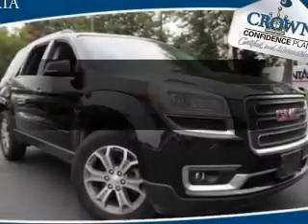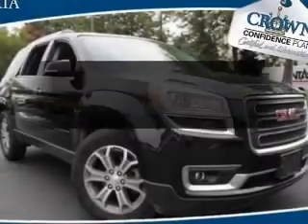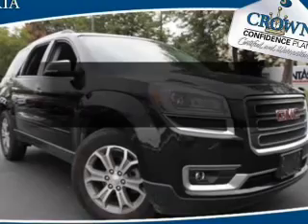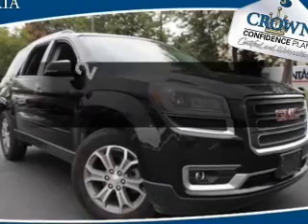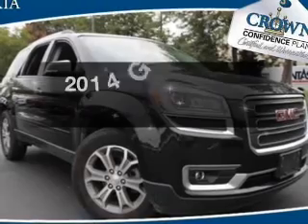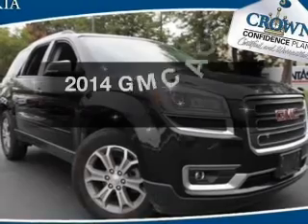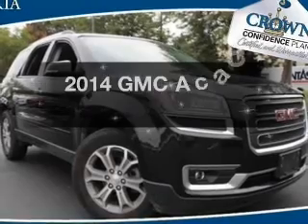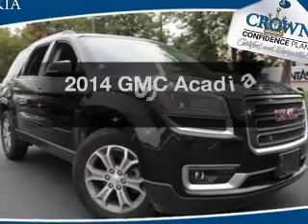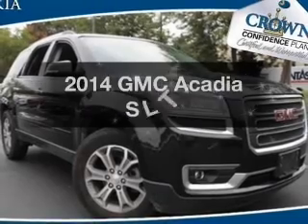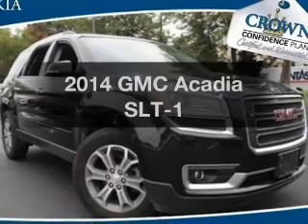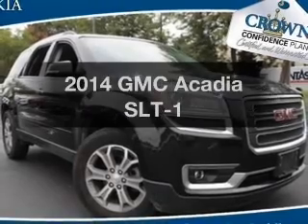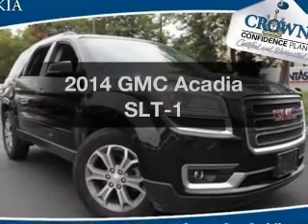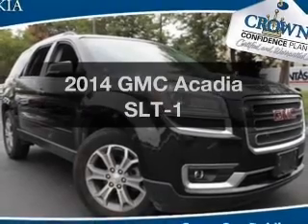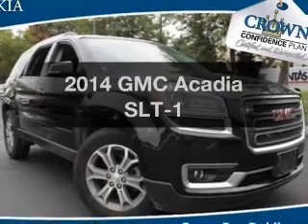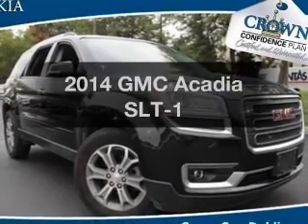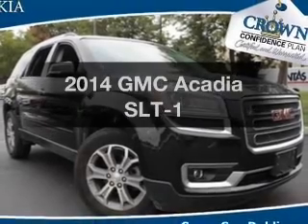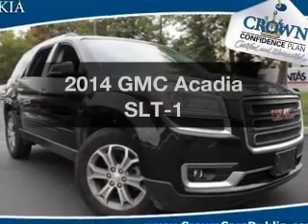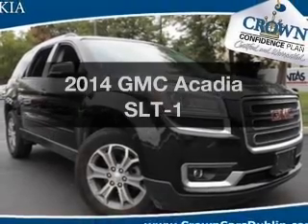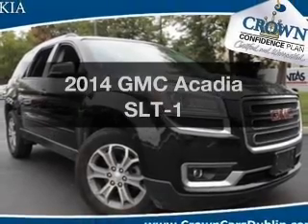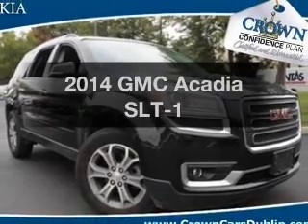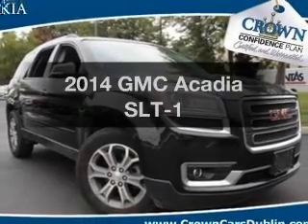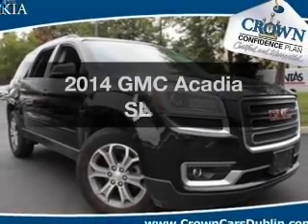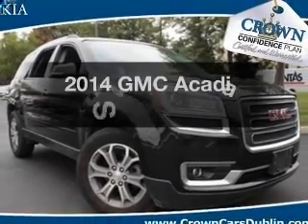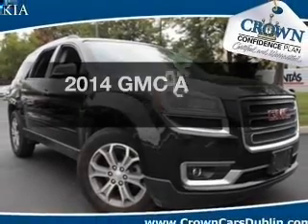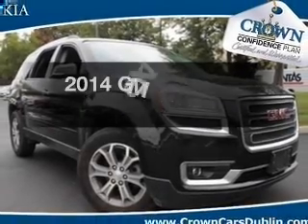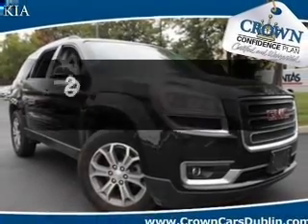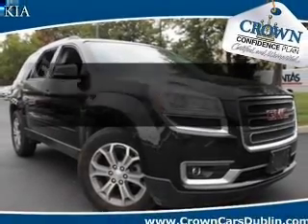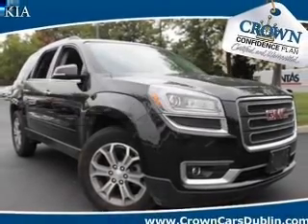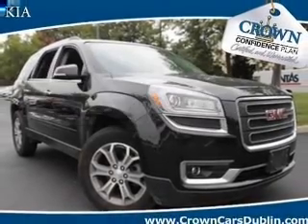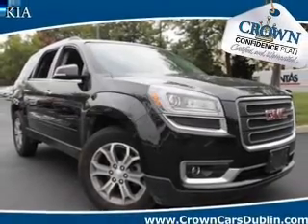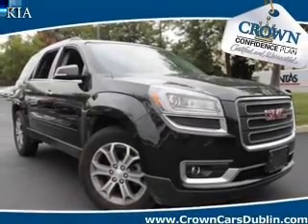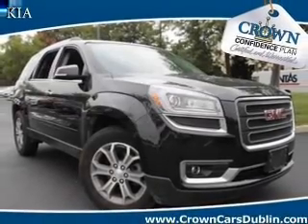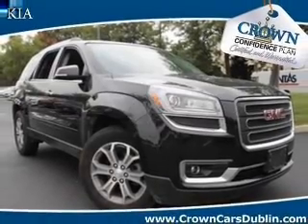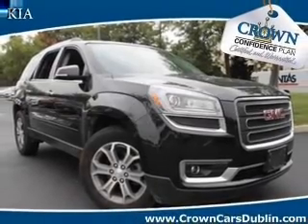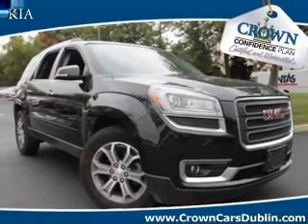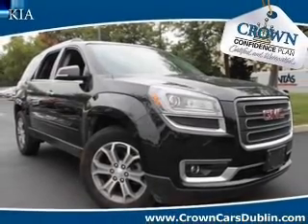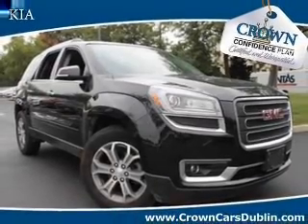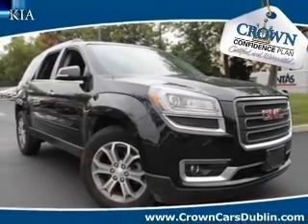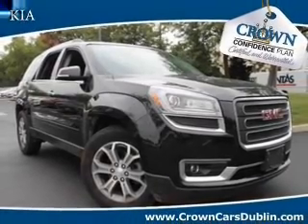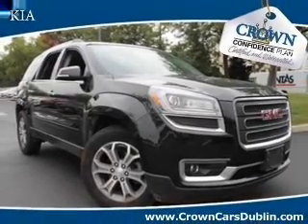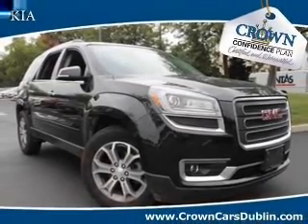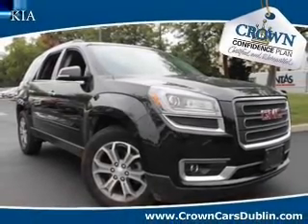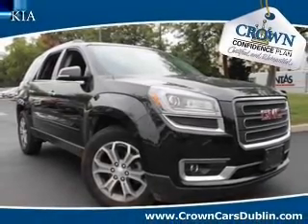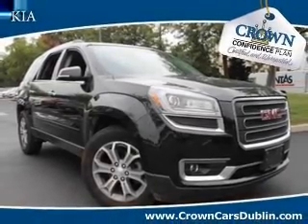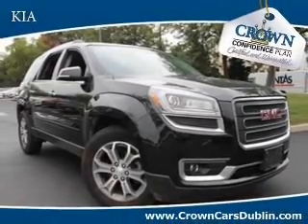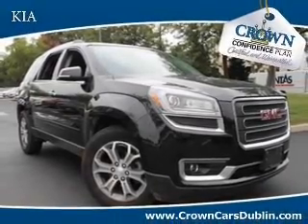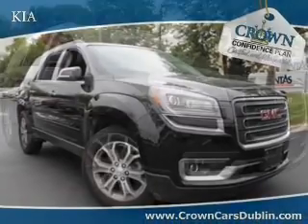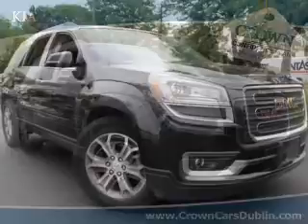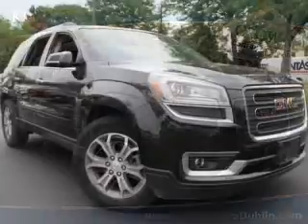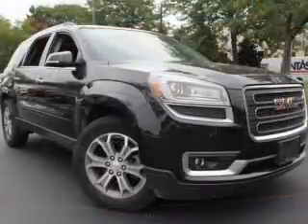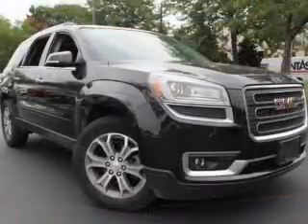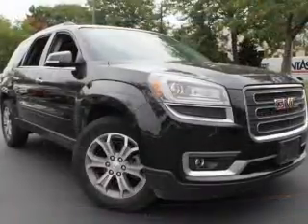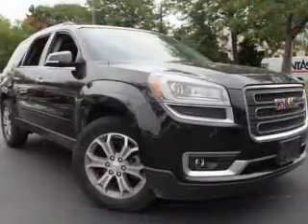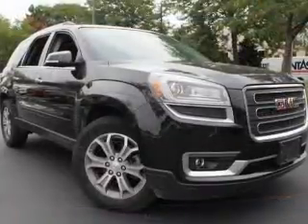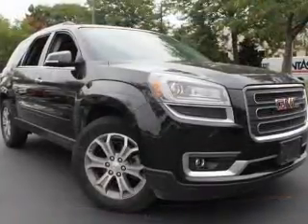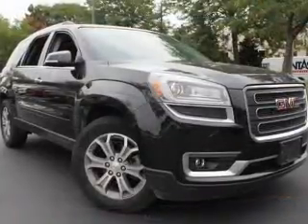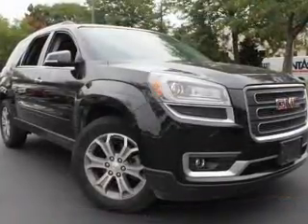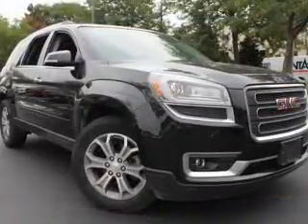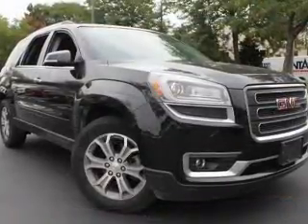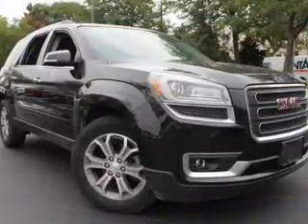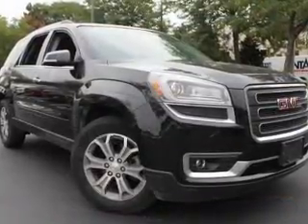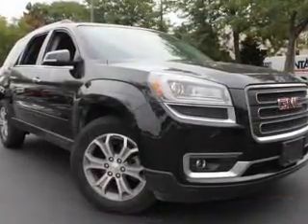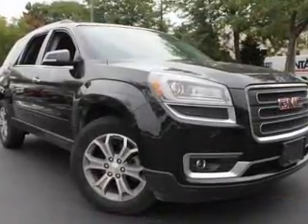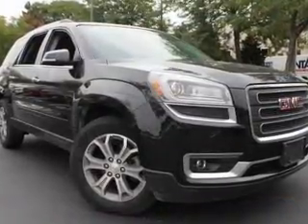Imagine yourself in this 2014 GMC Acadia. Travel the roads in style and comfort in this great vehicle.